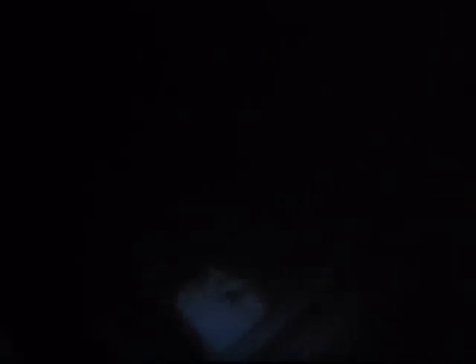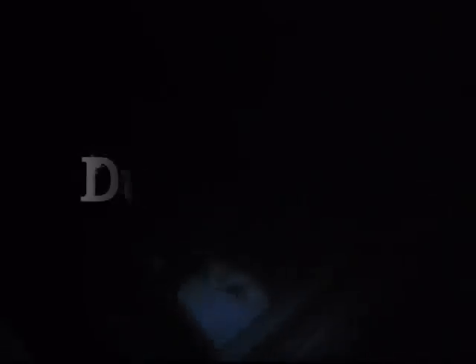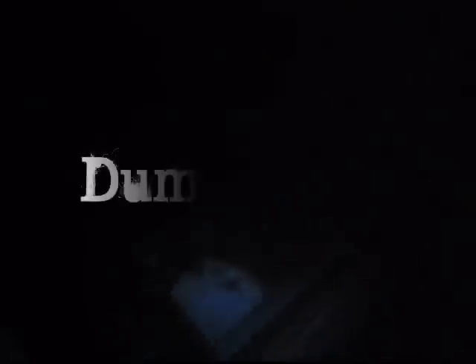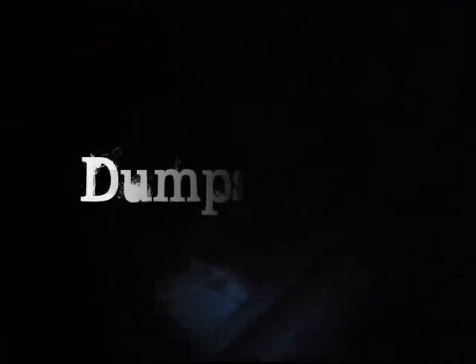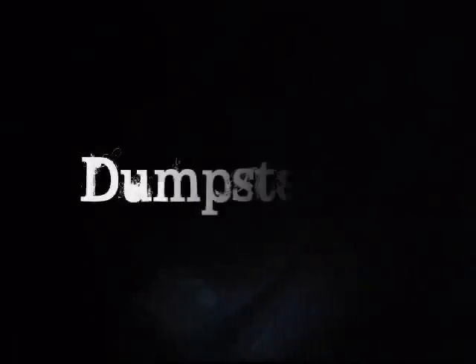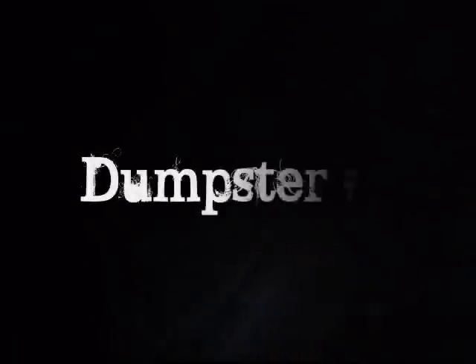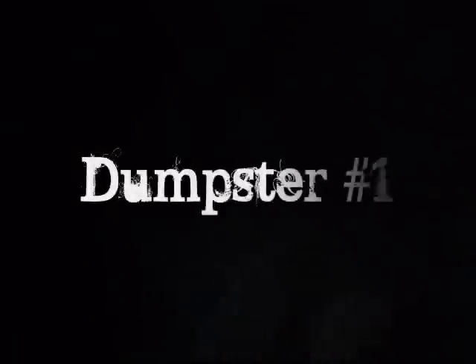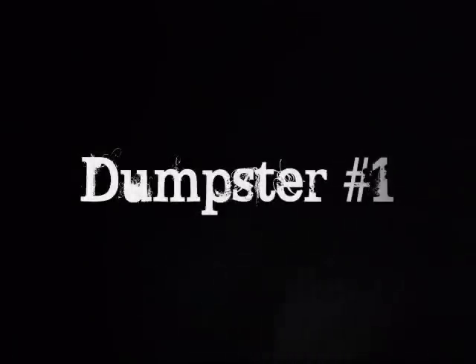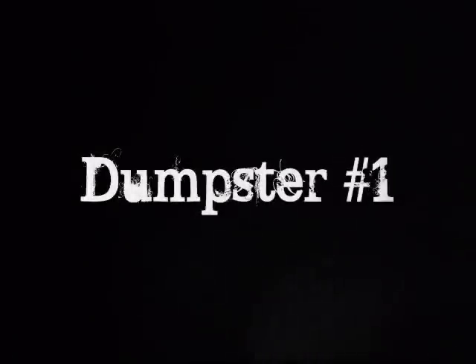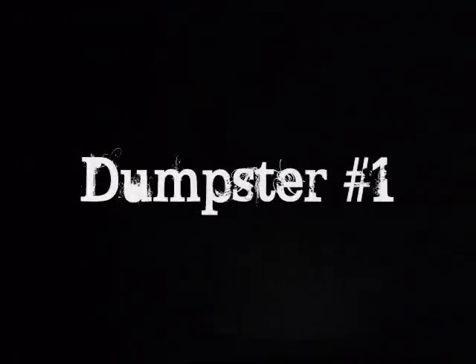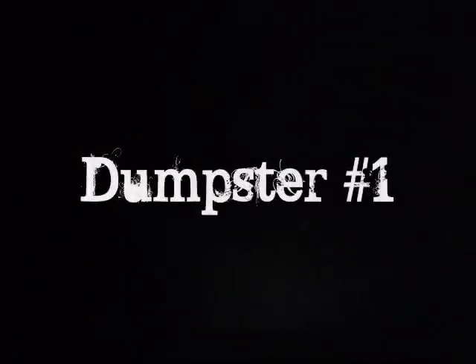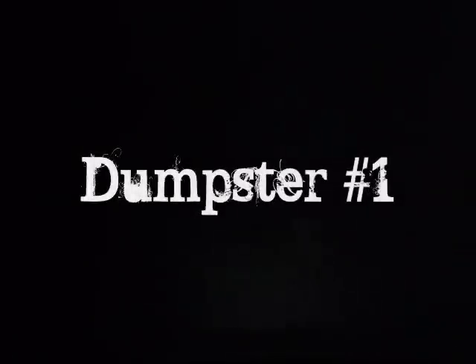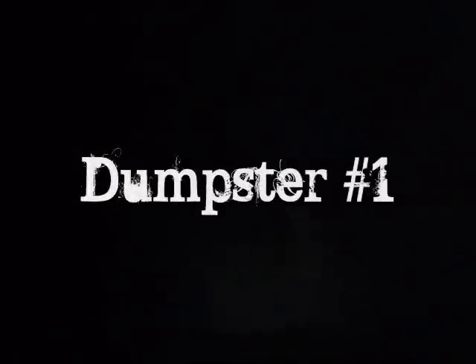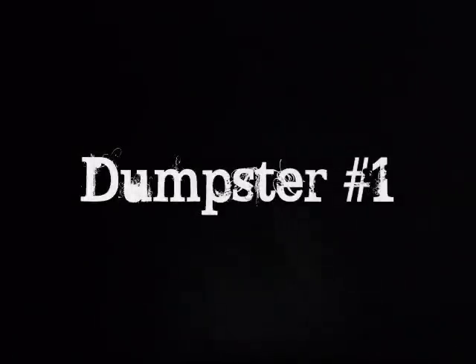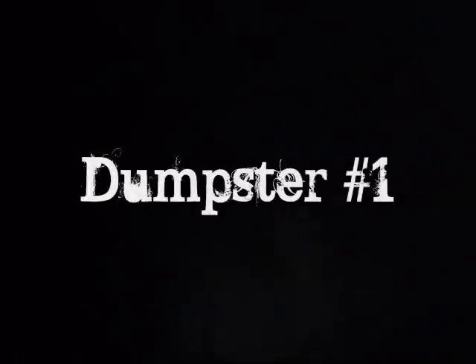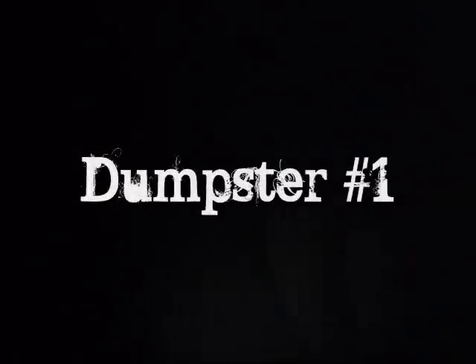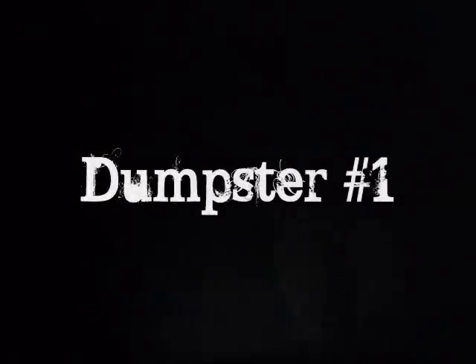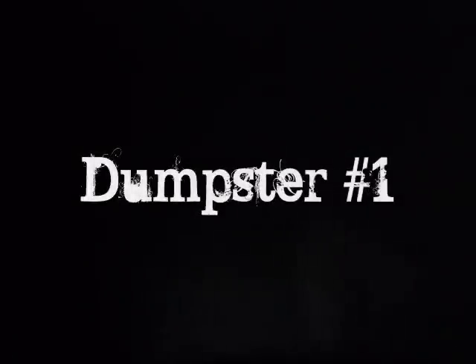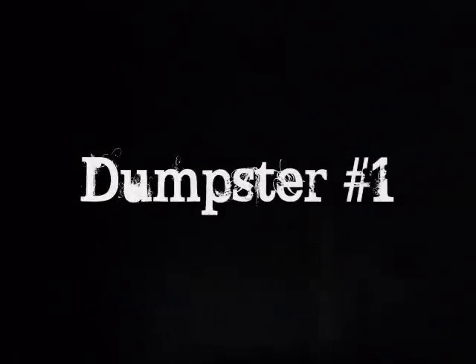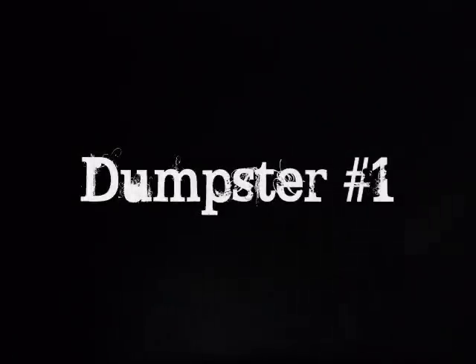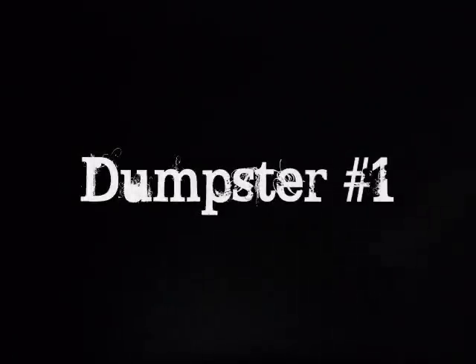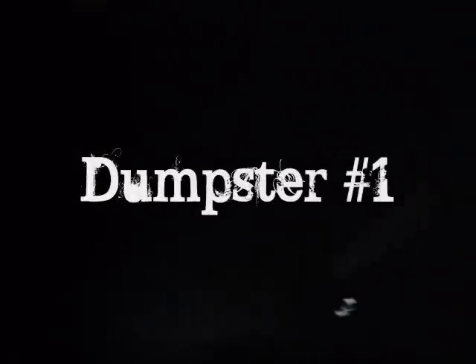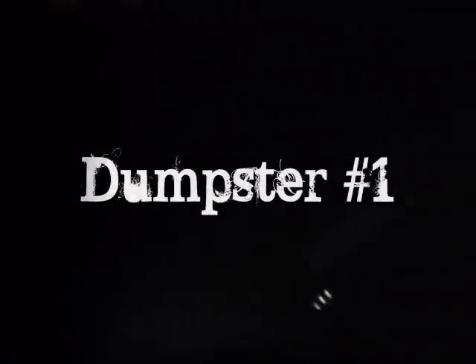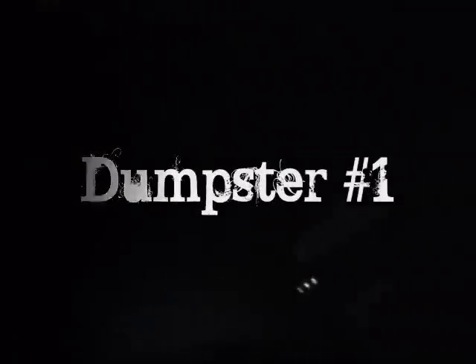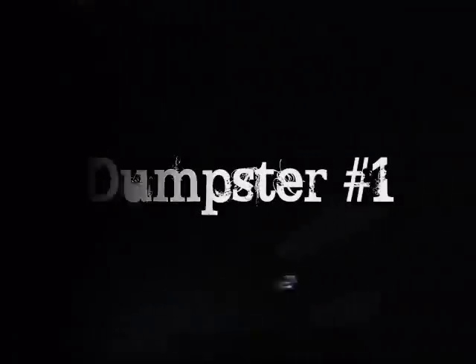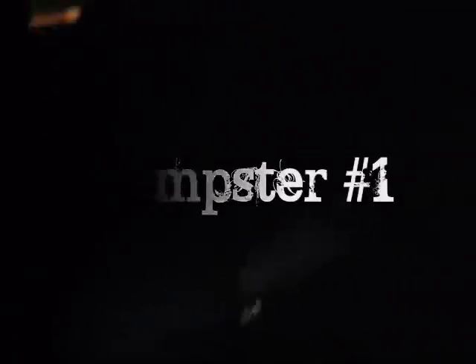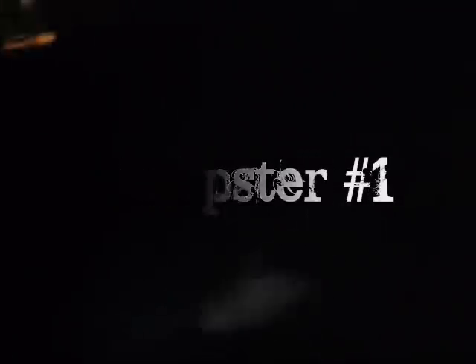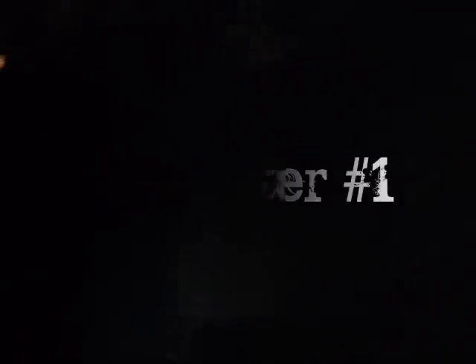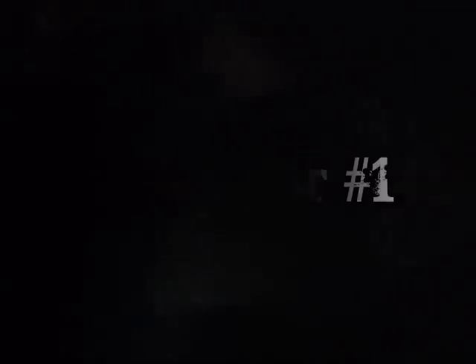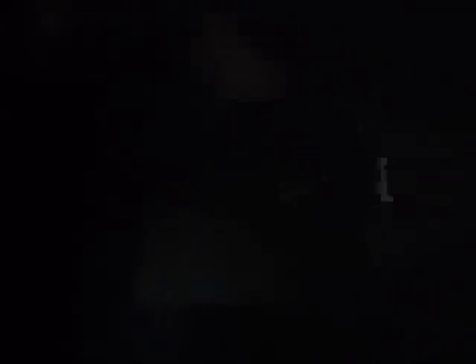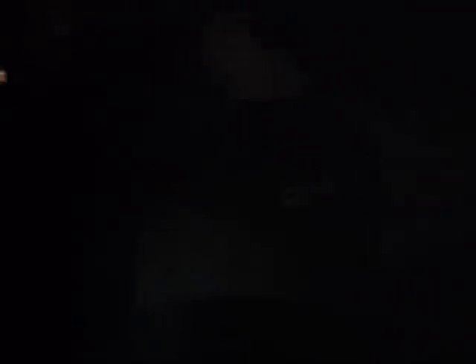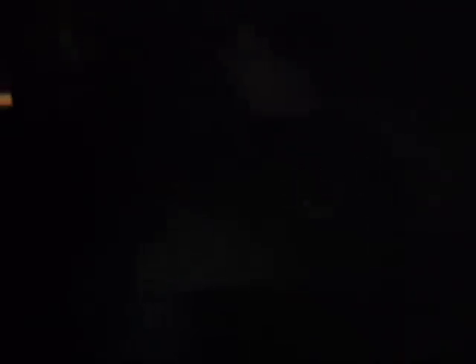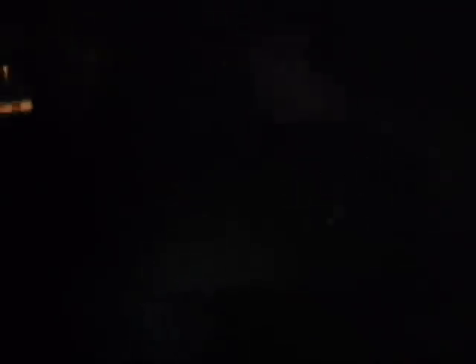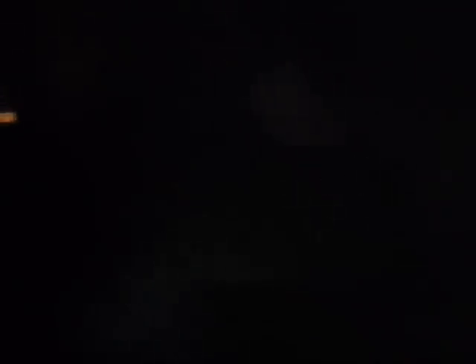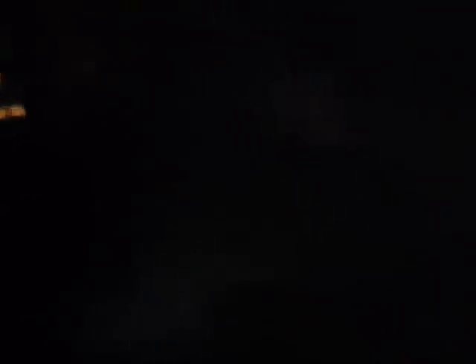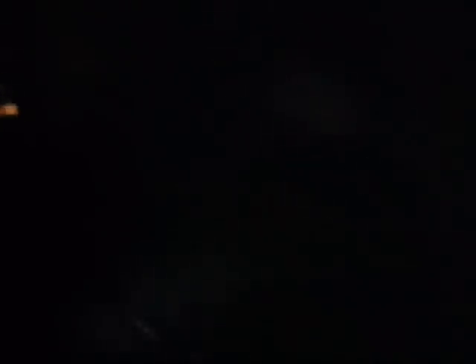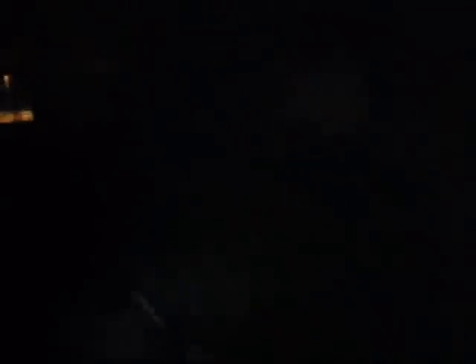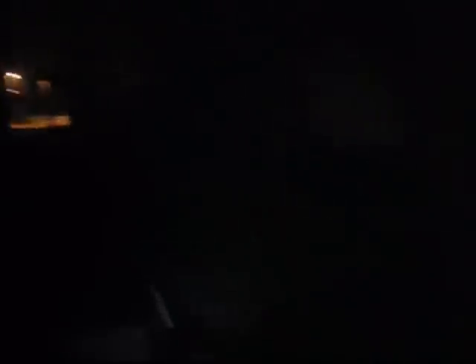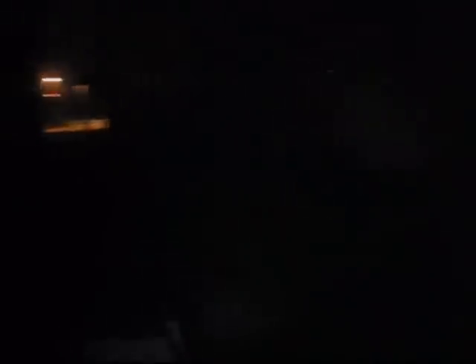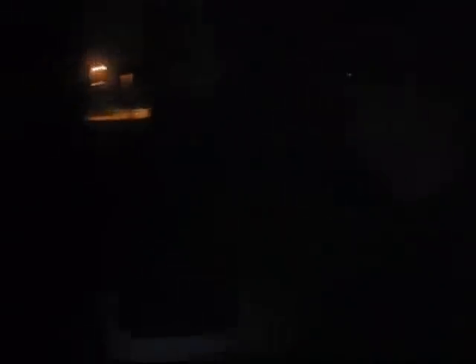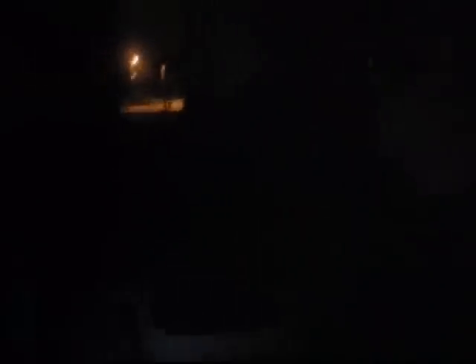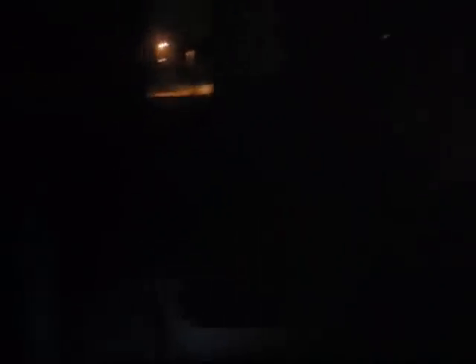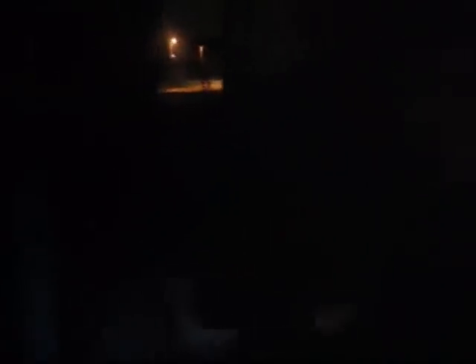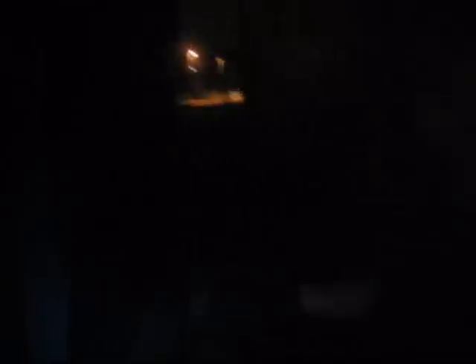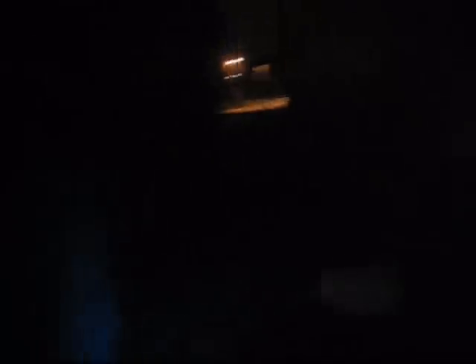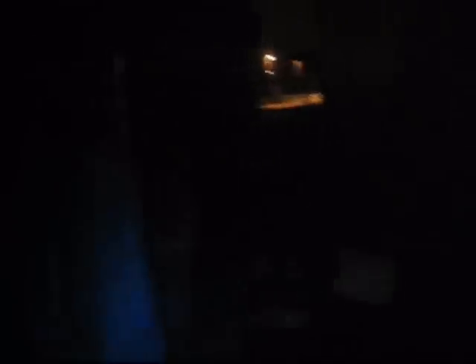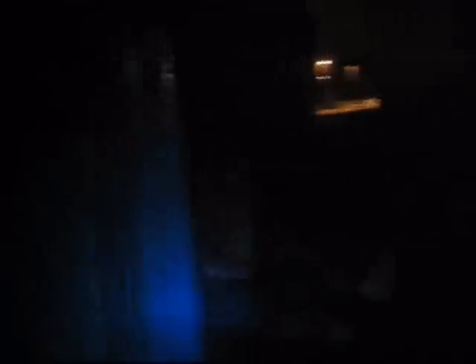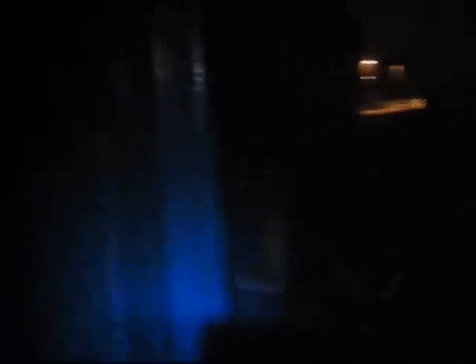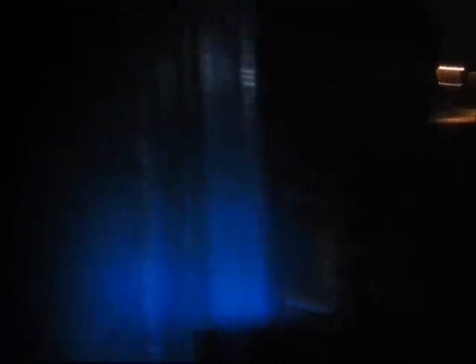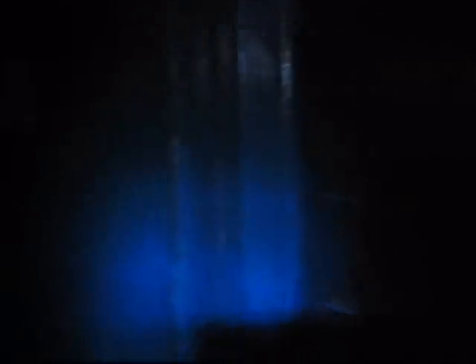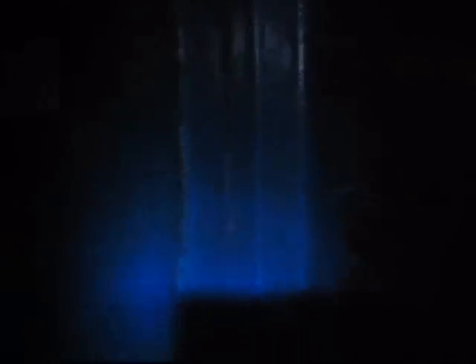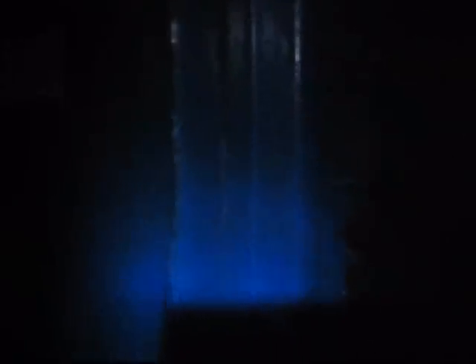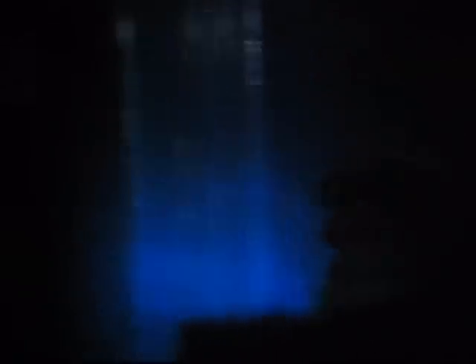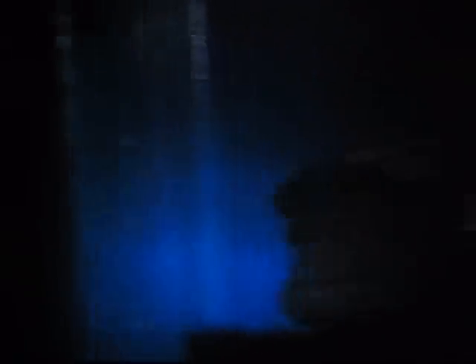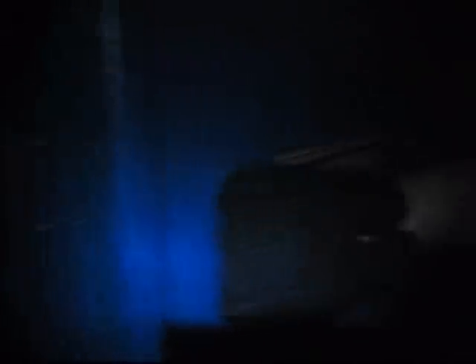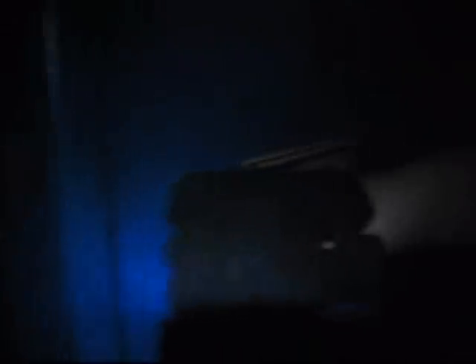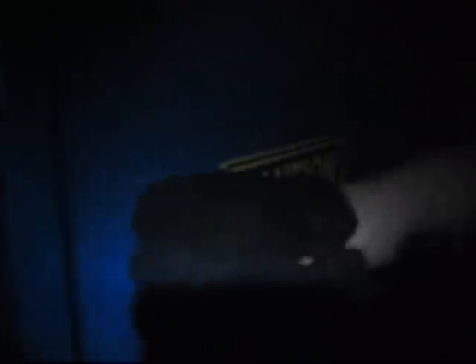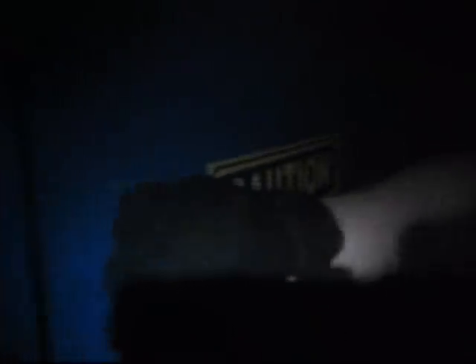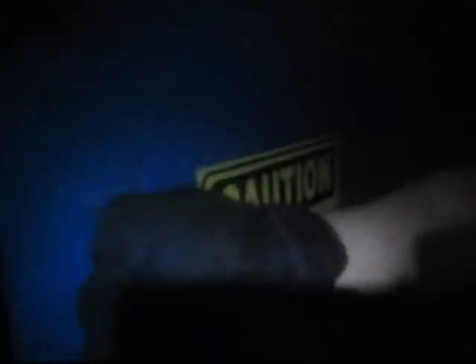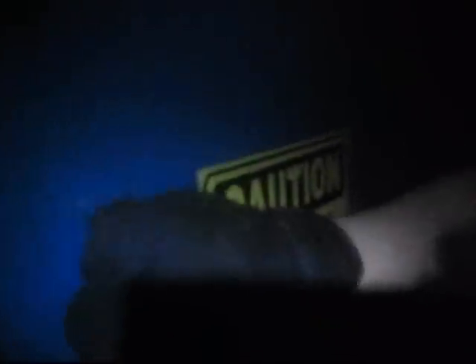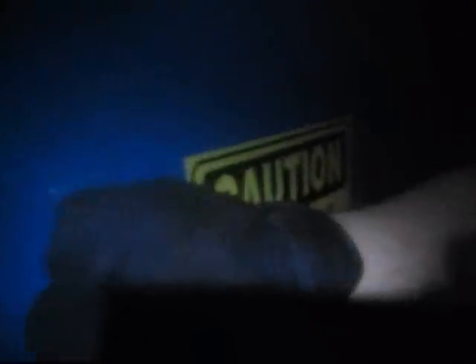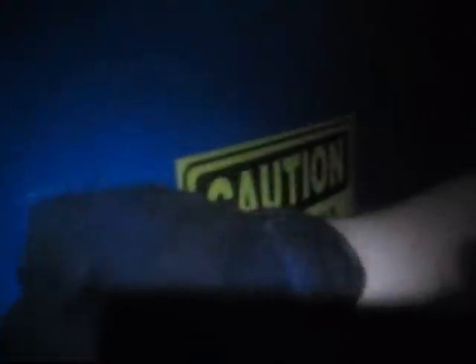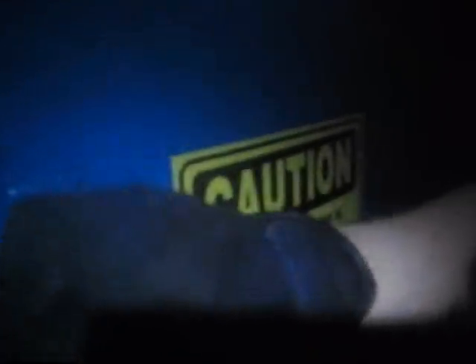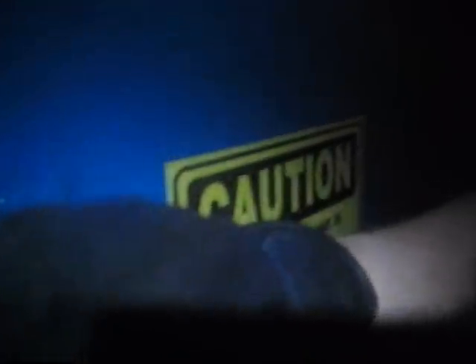Alright, we just got out of the car. And here's Josh. And here's our dumpster. Let's see what we can find.